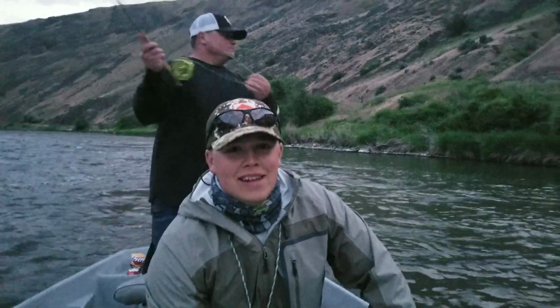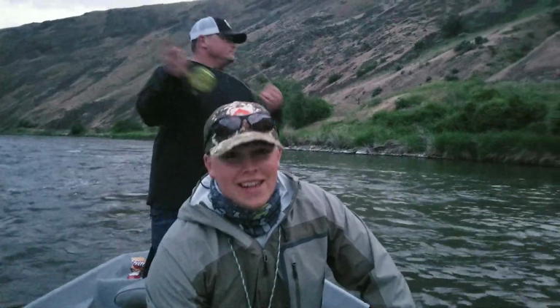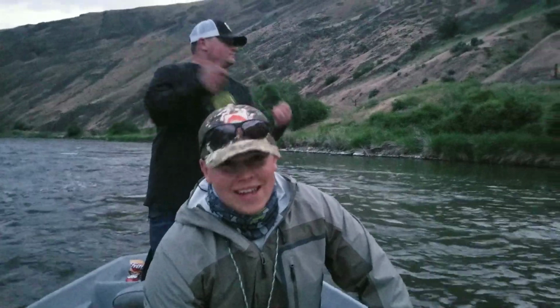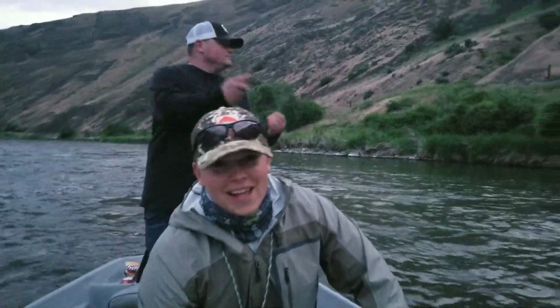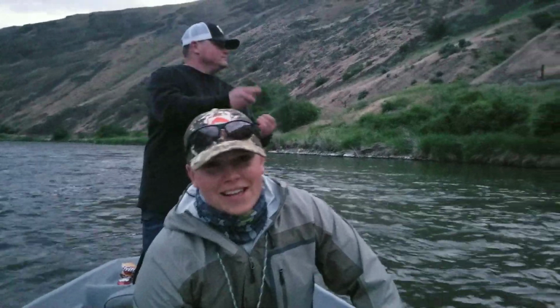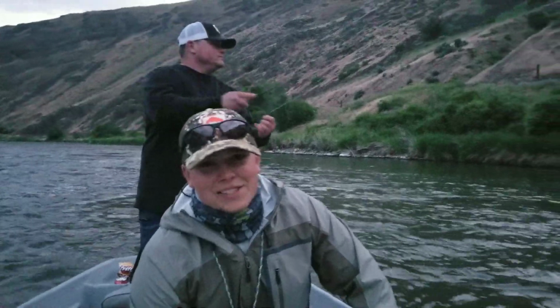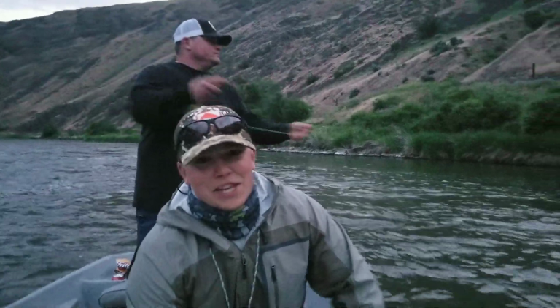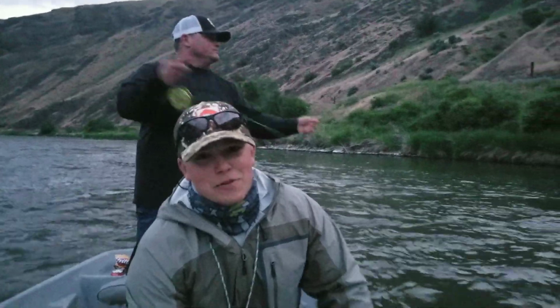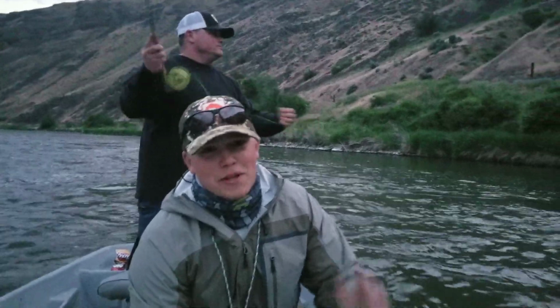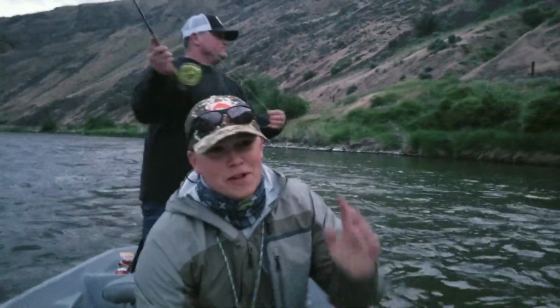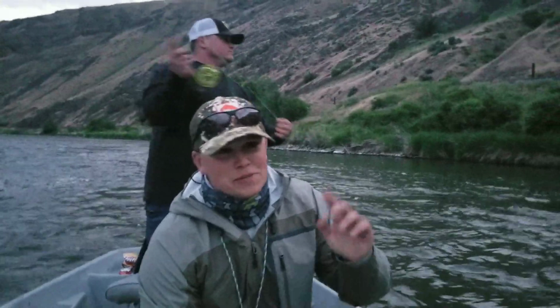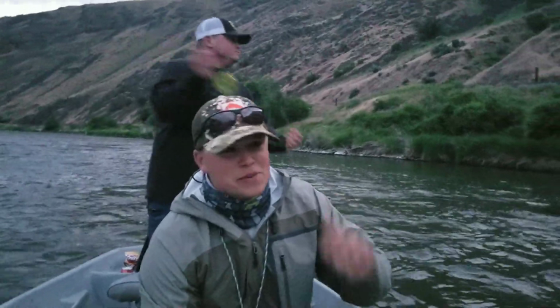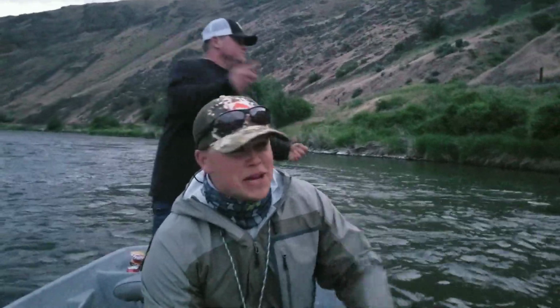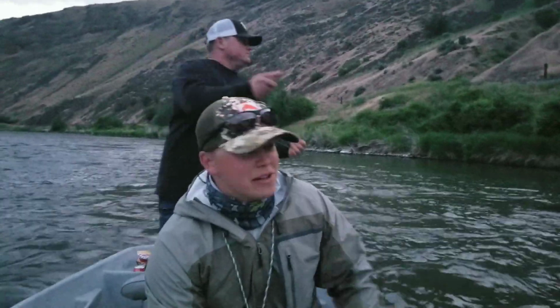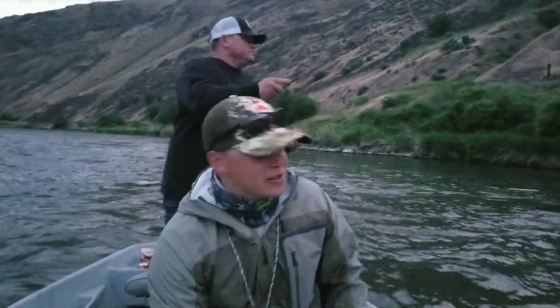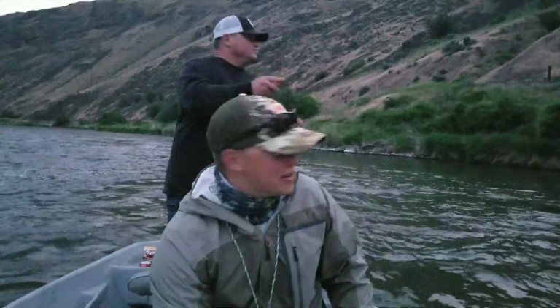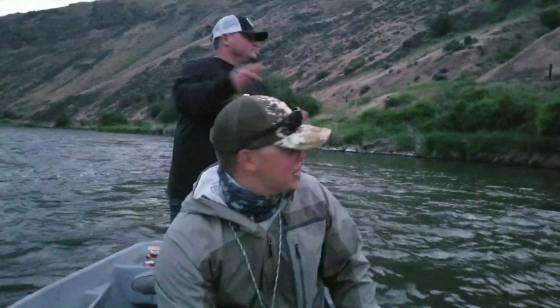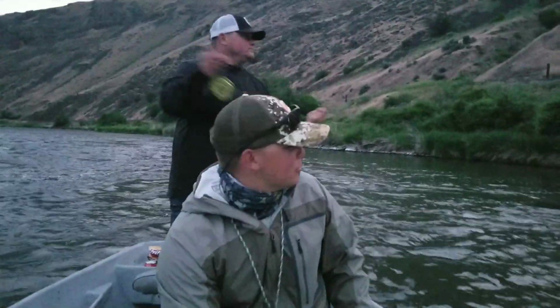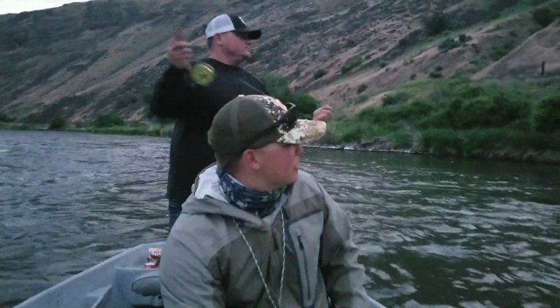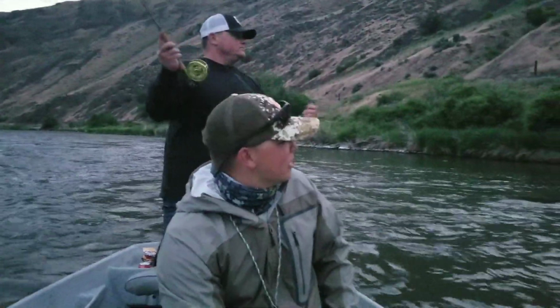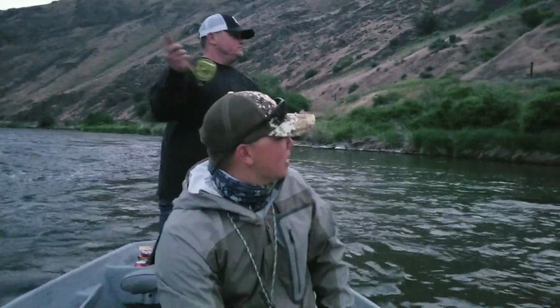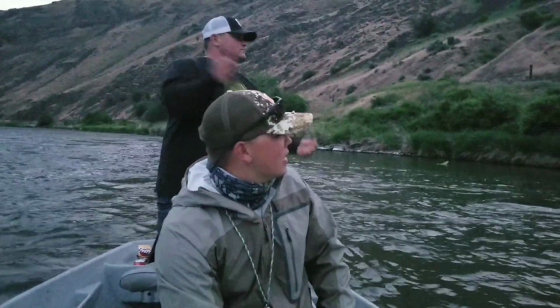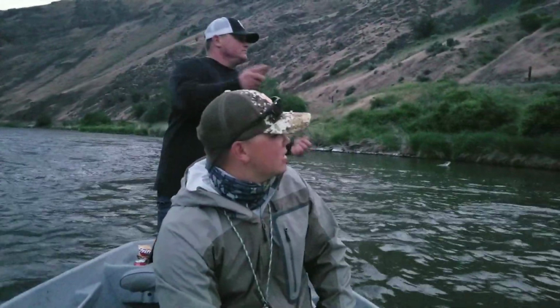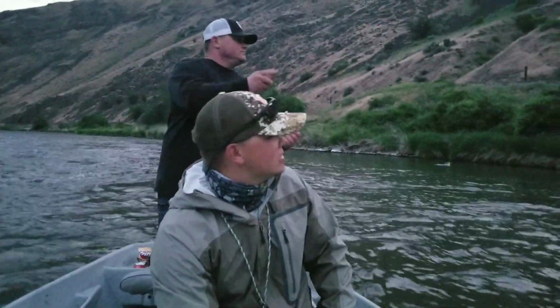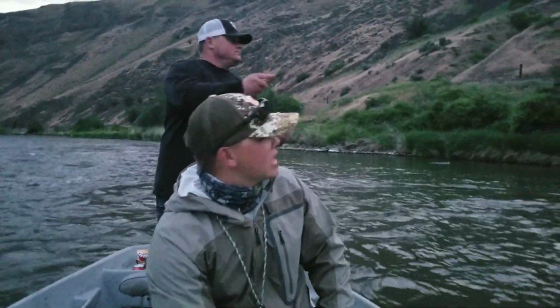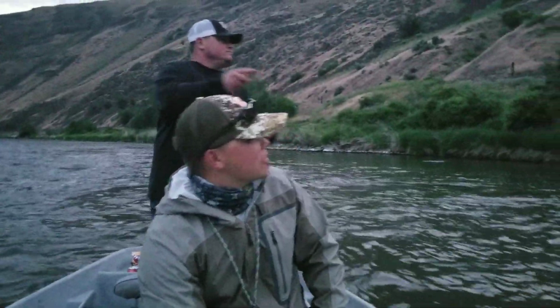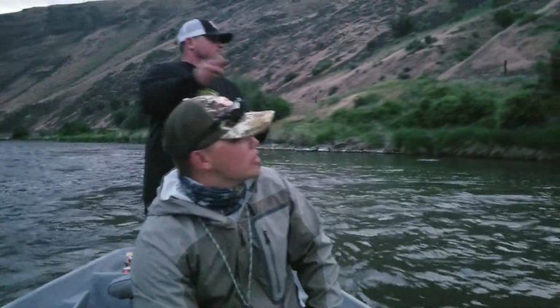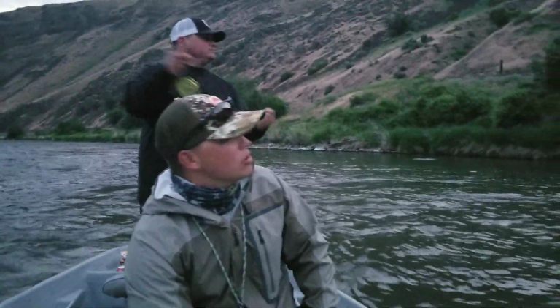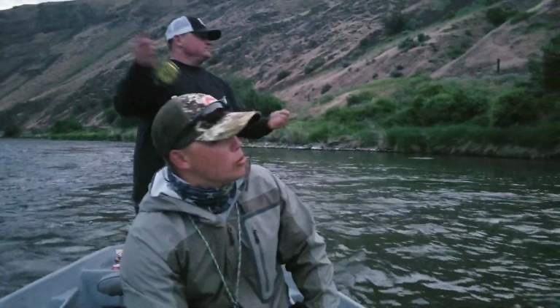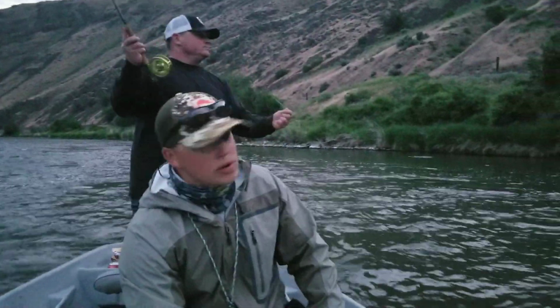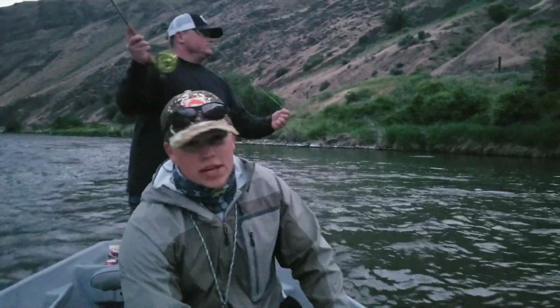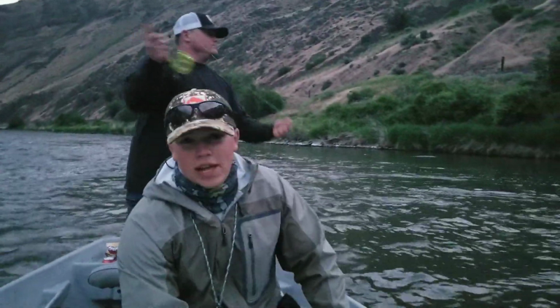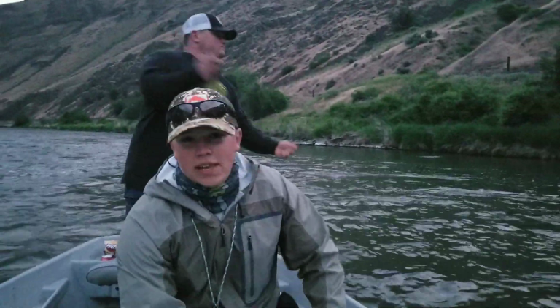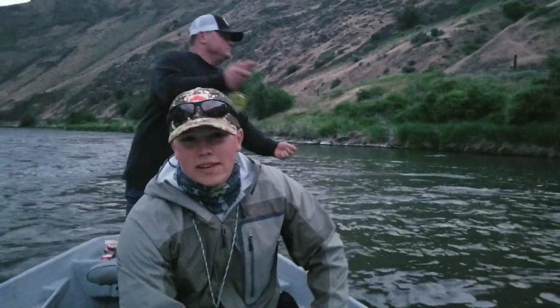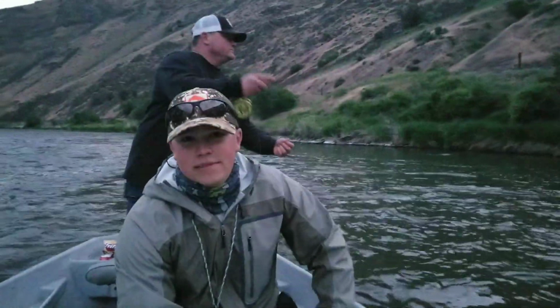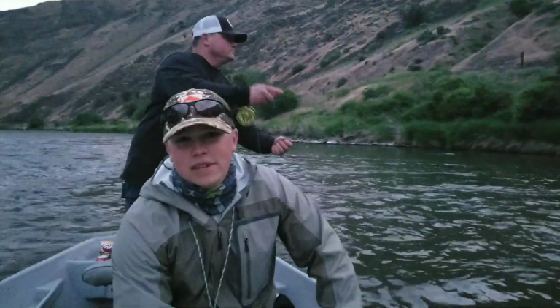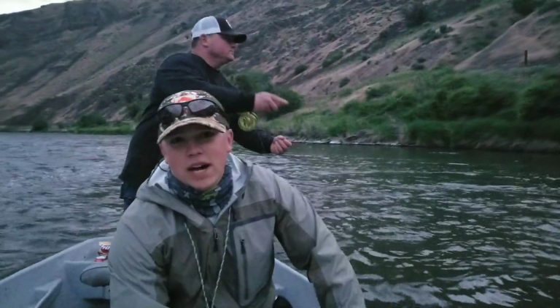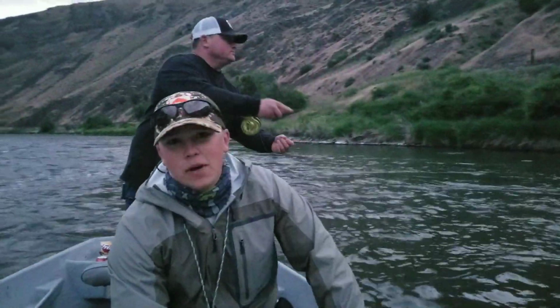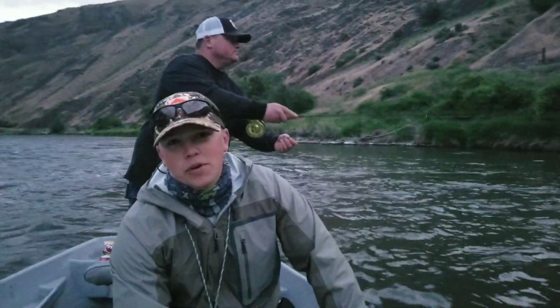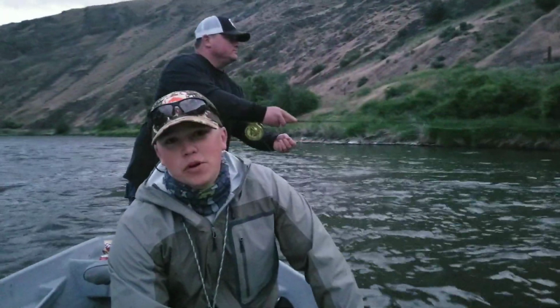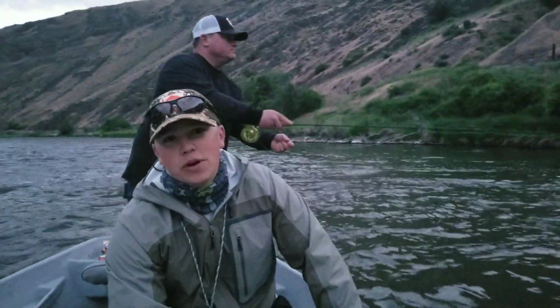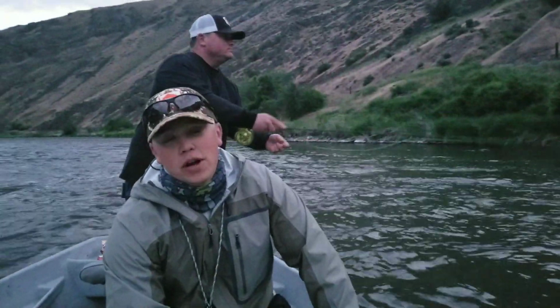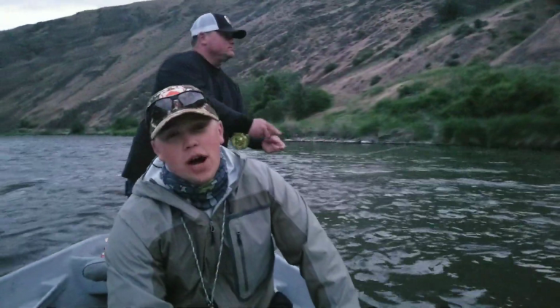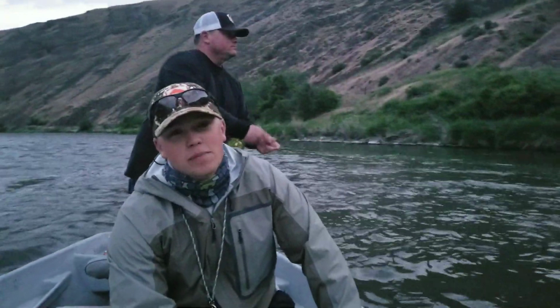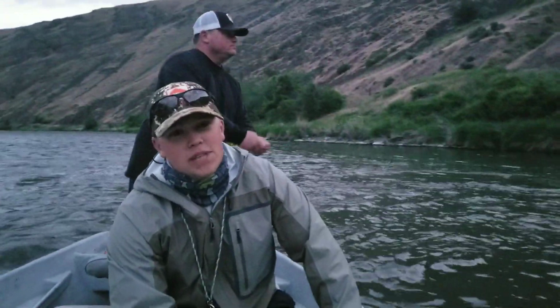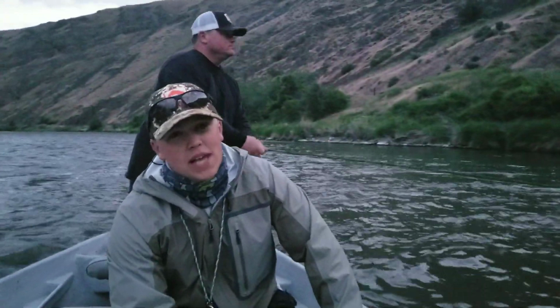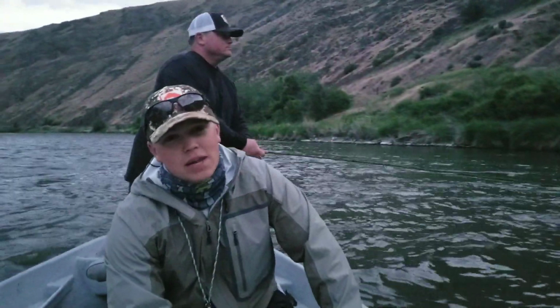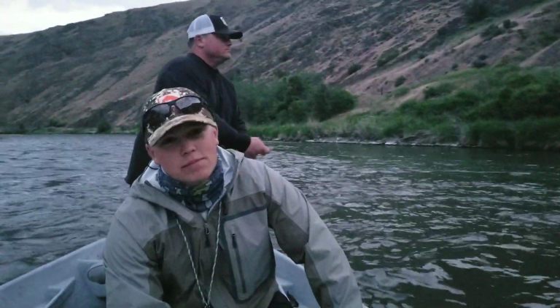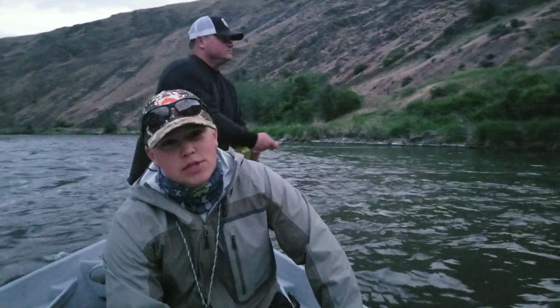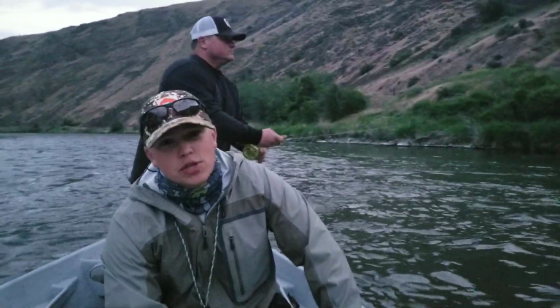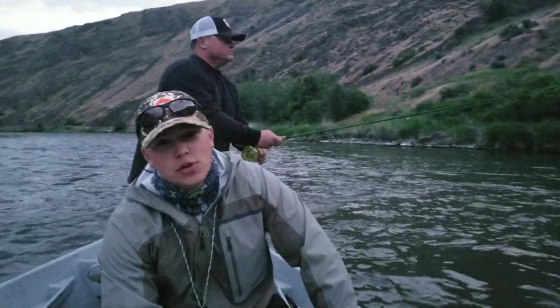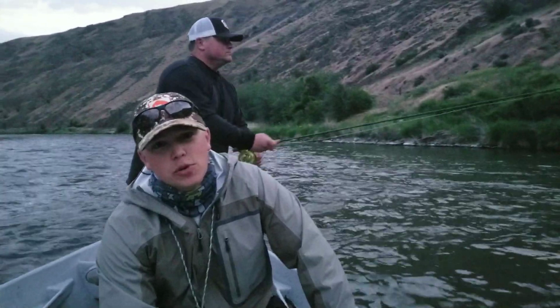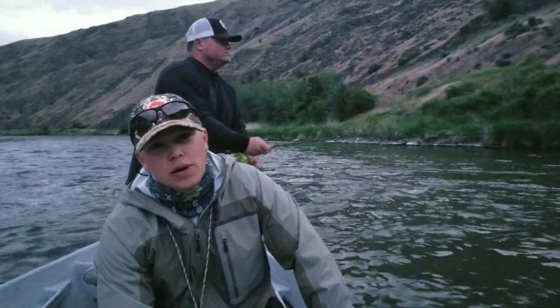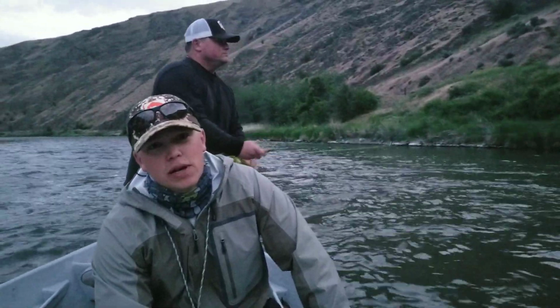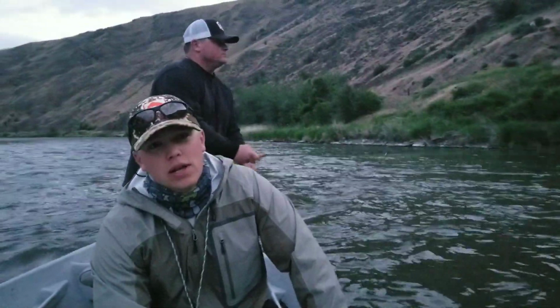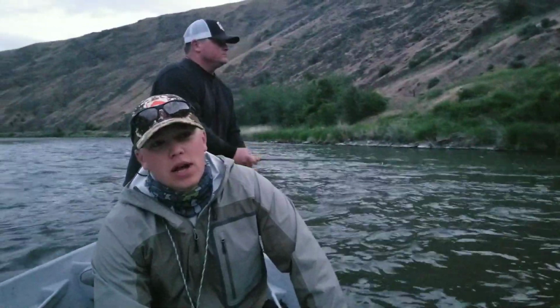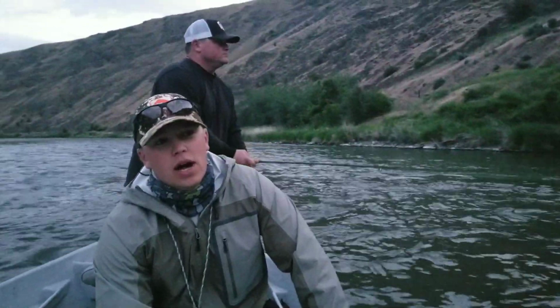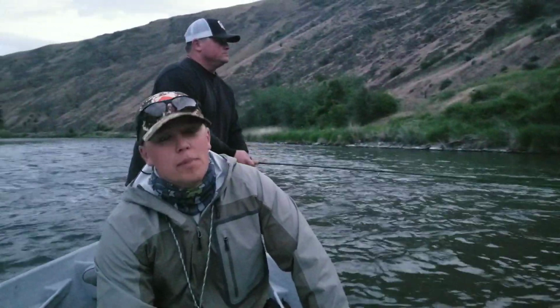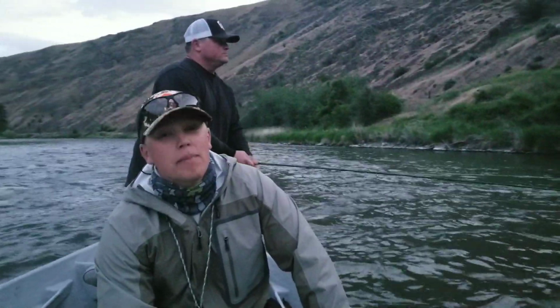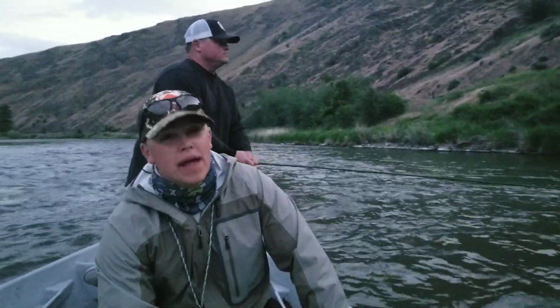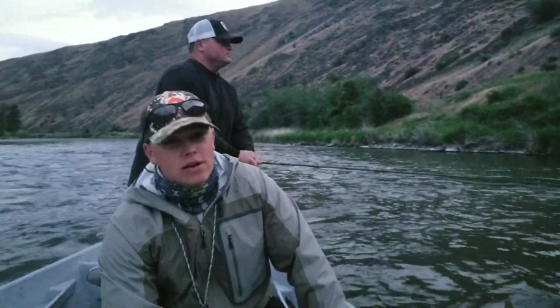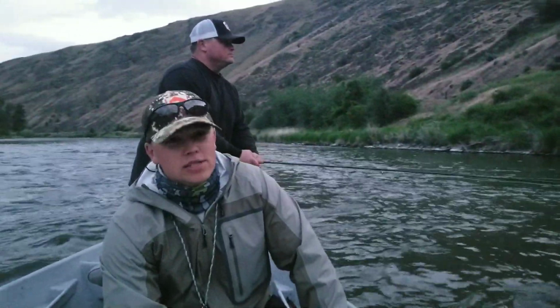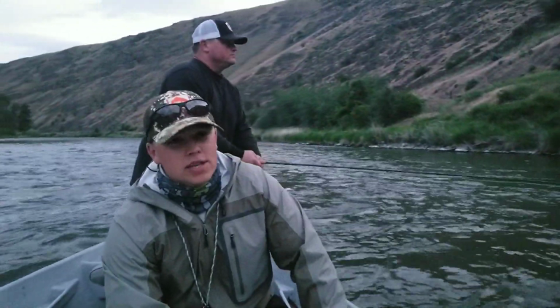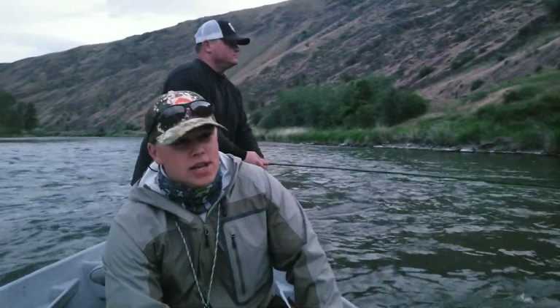Hey, it's Keegan with Ellensburg Angler here. We're down in the Lower Canyon. We're doing Umptanum to Mares today.